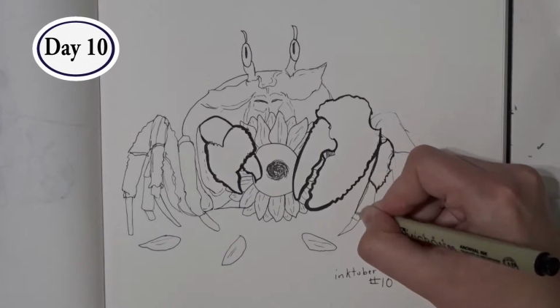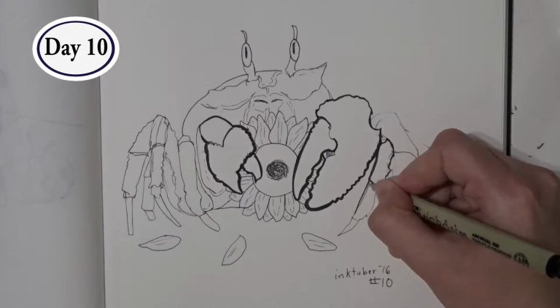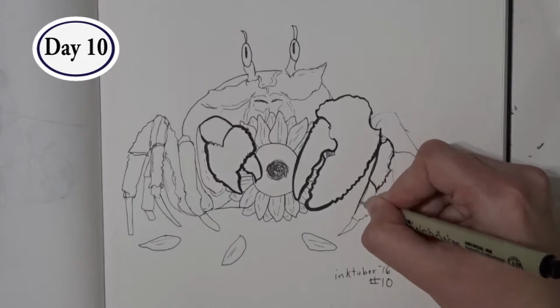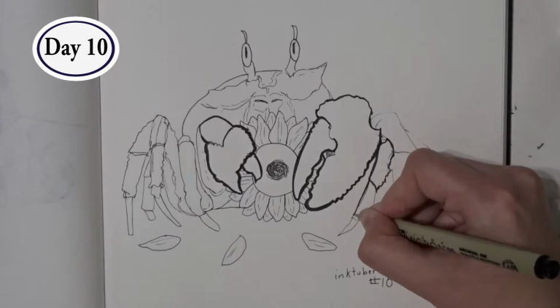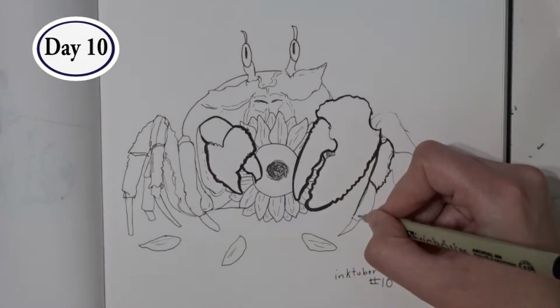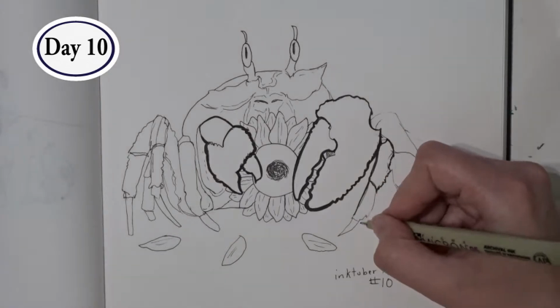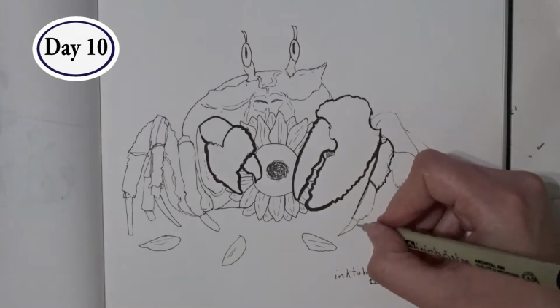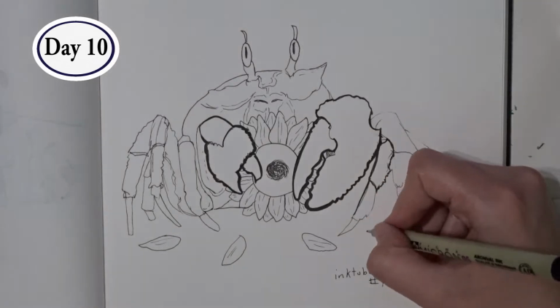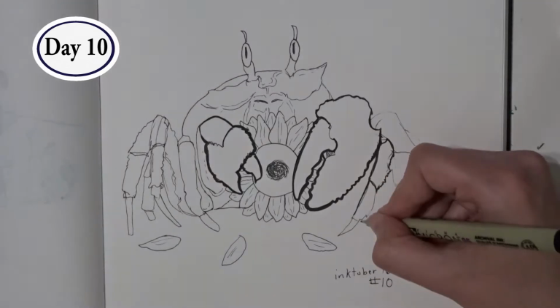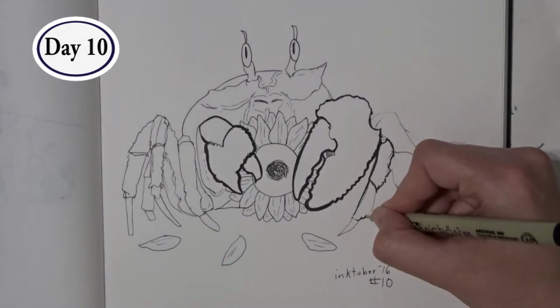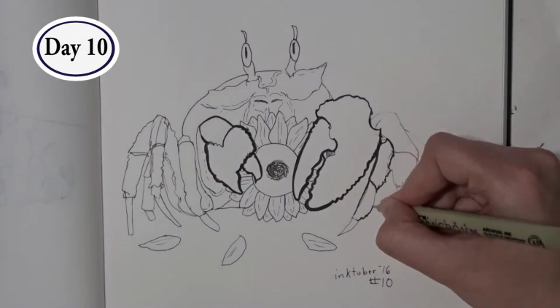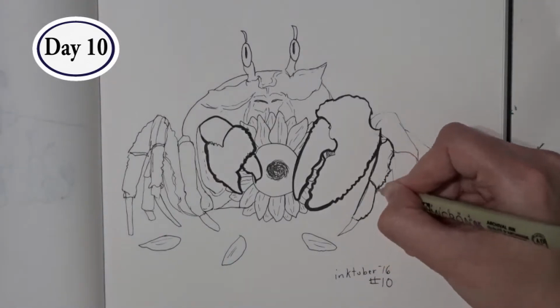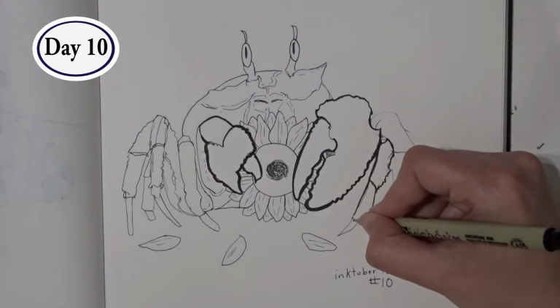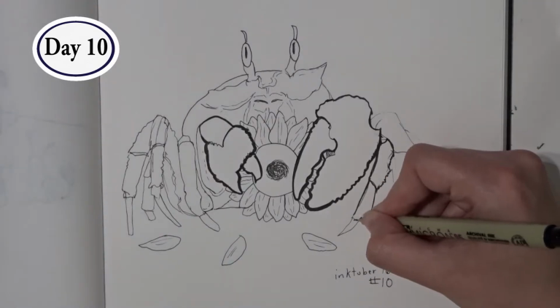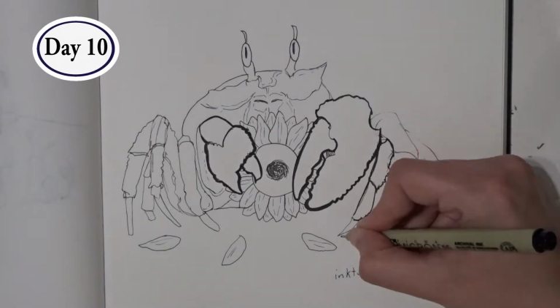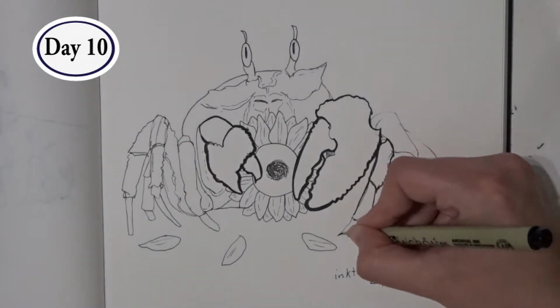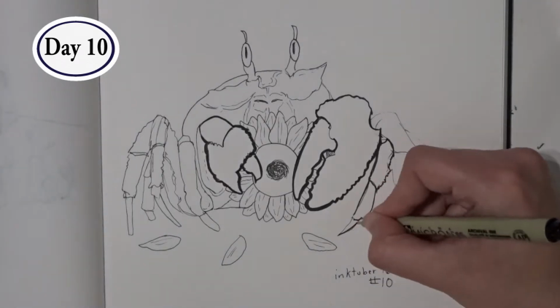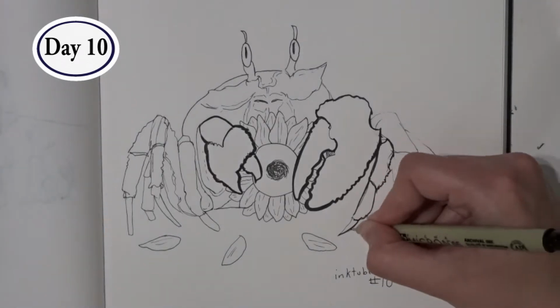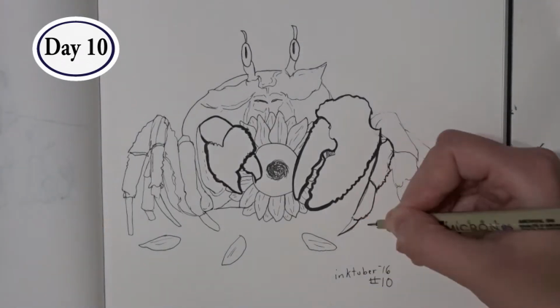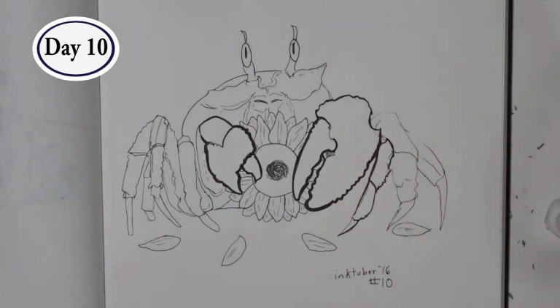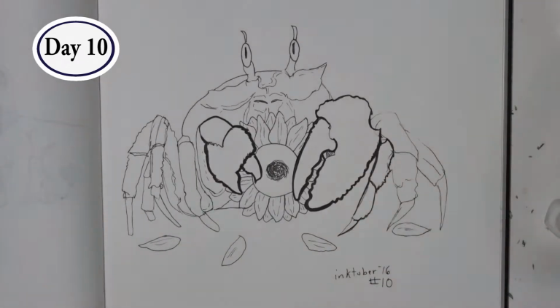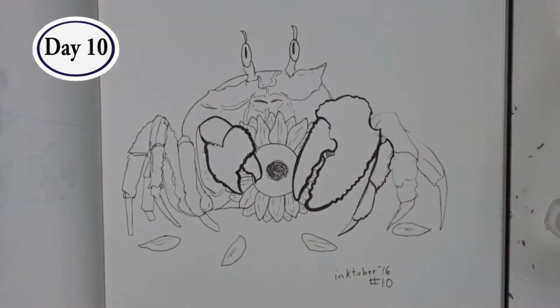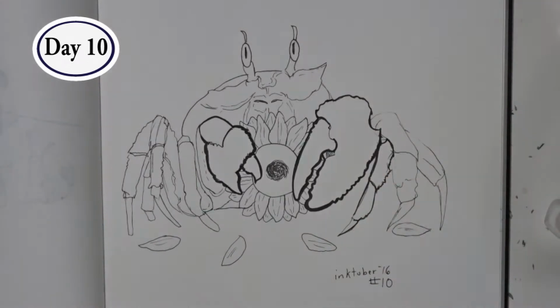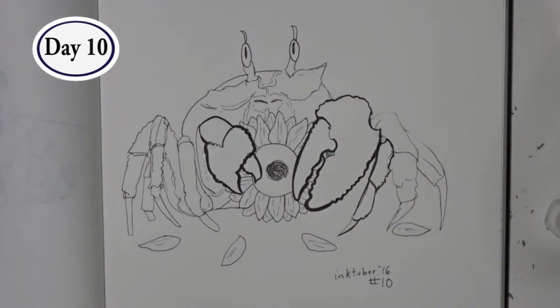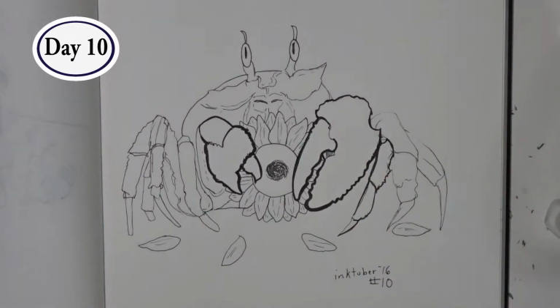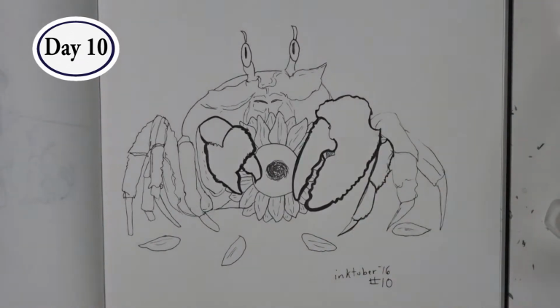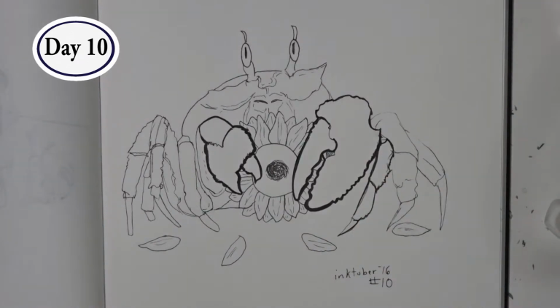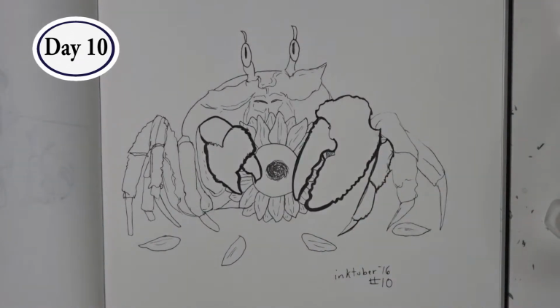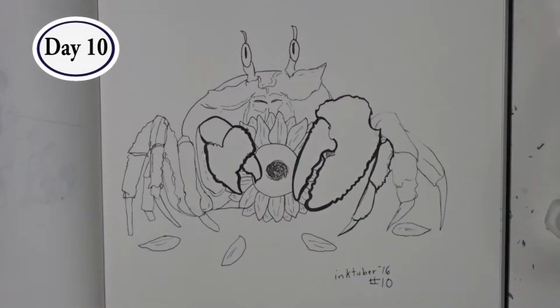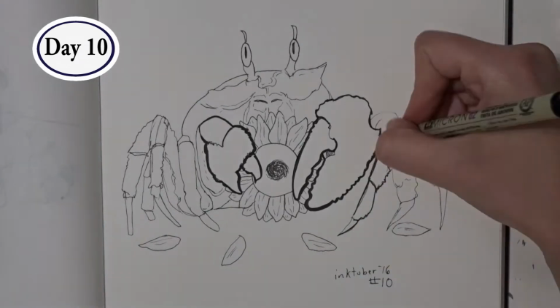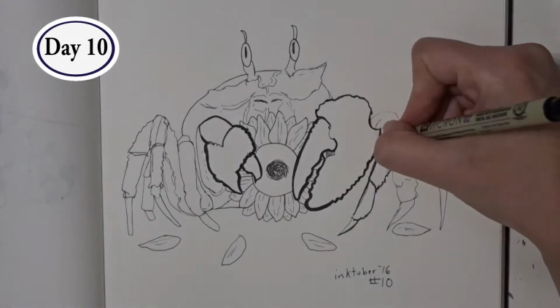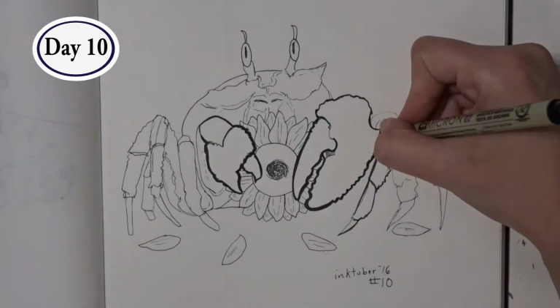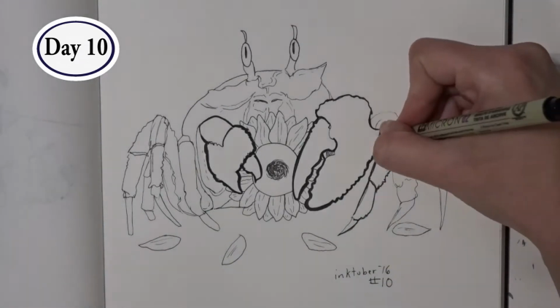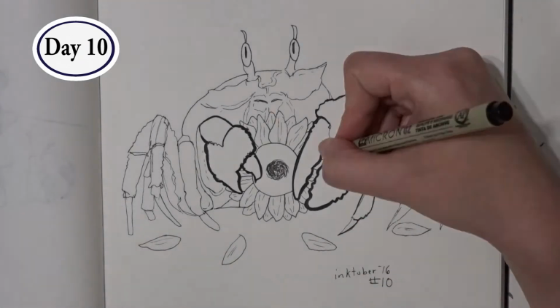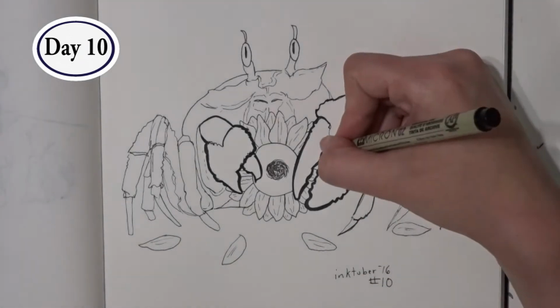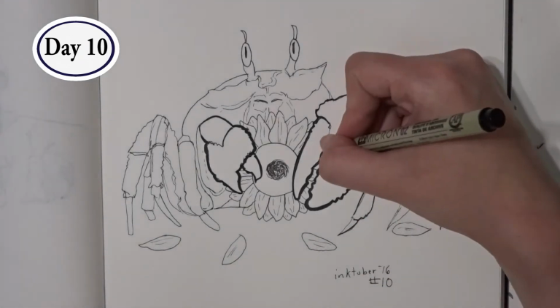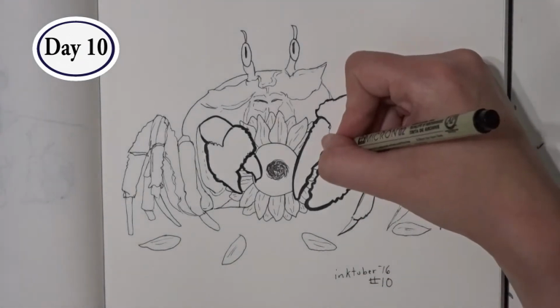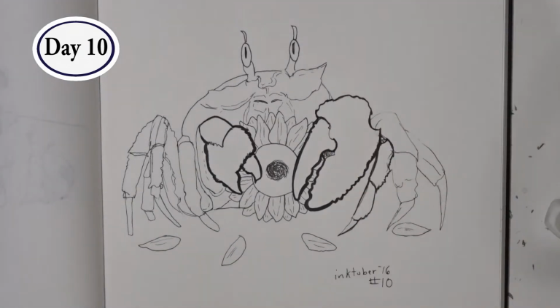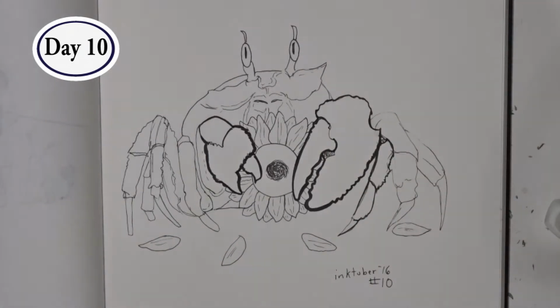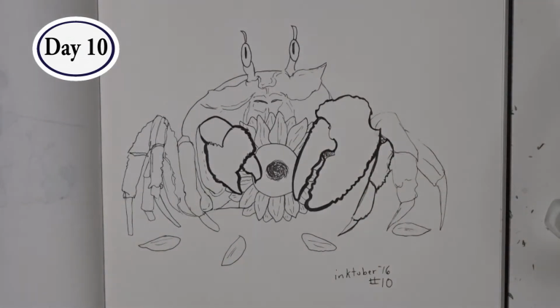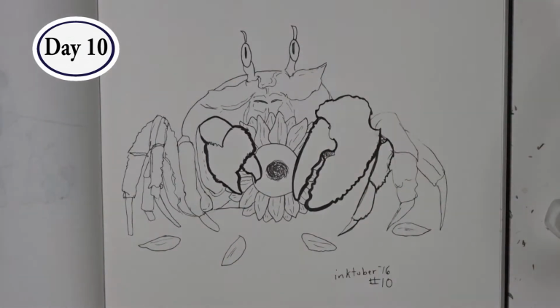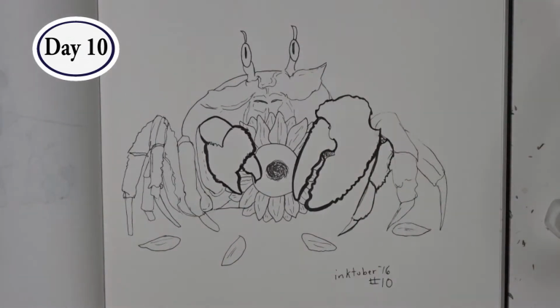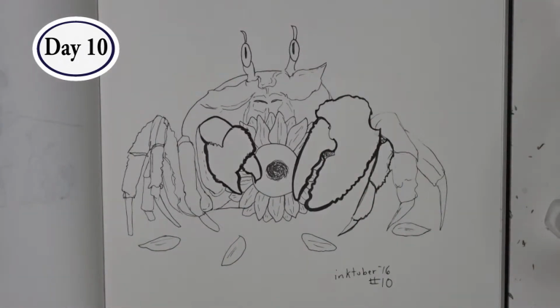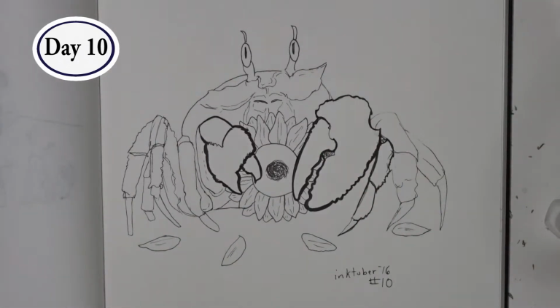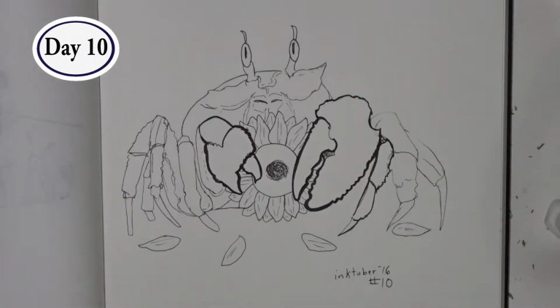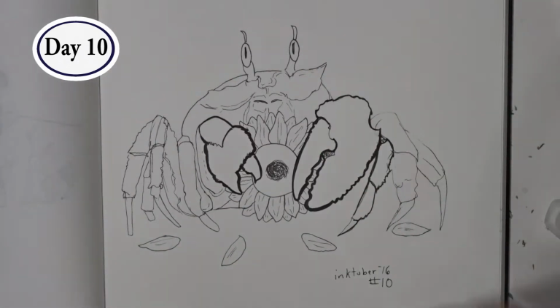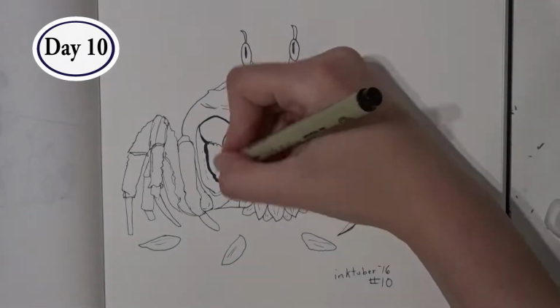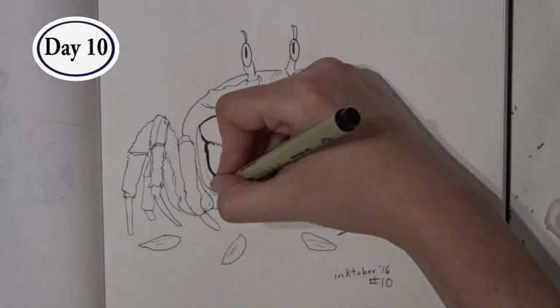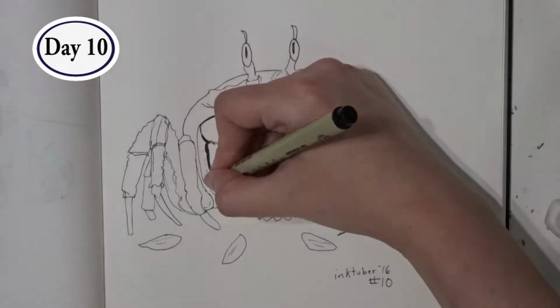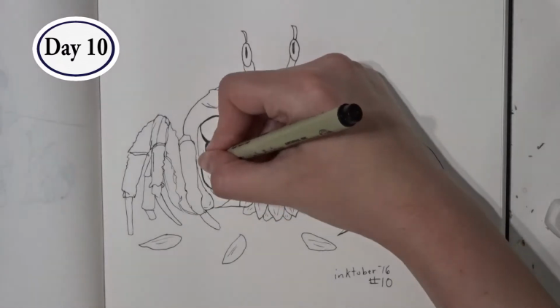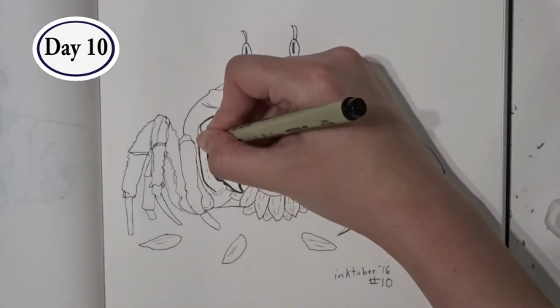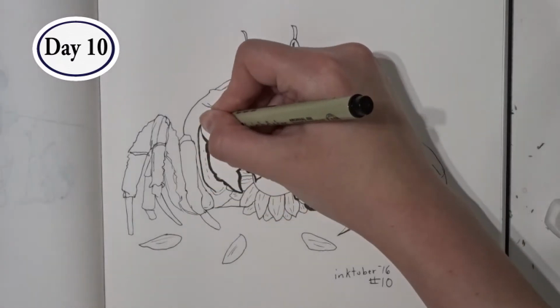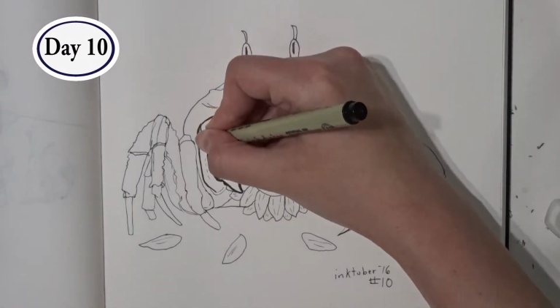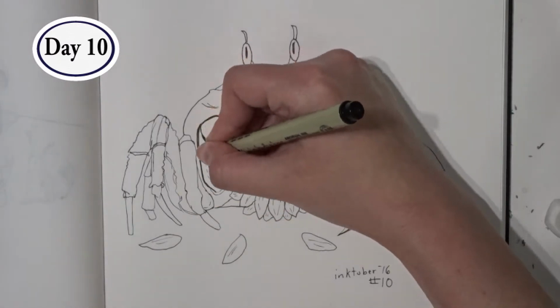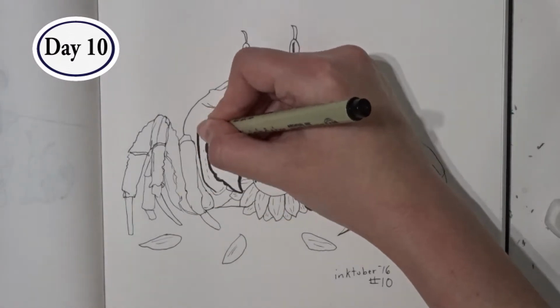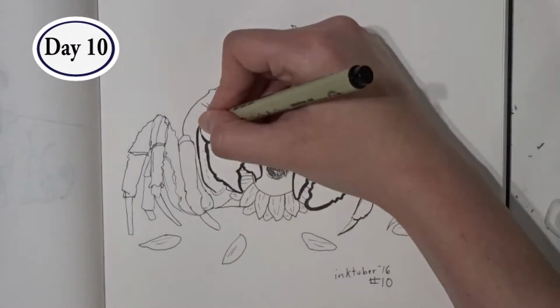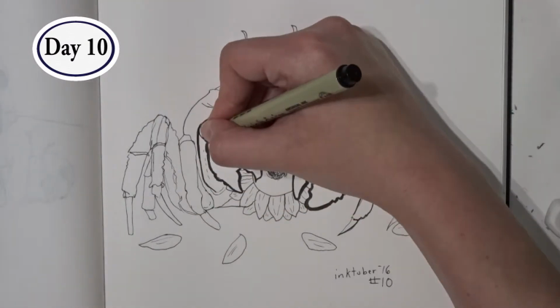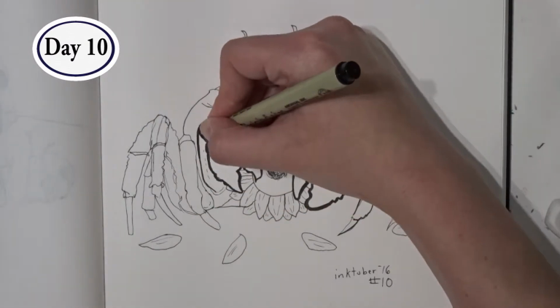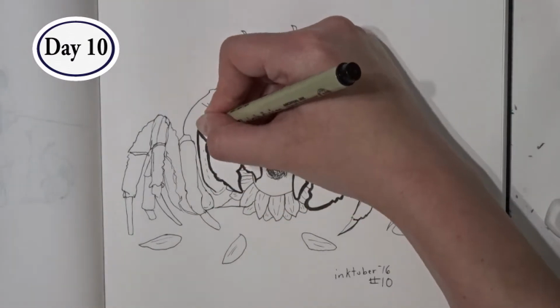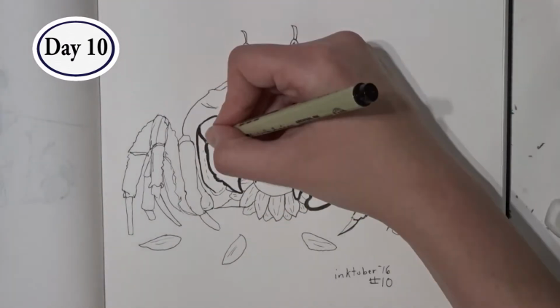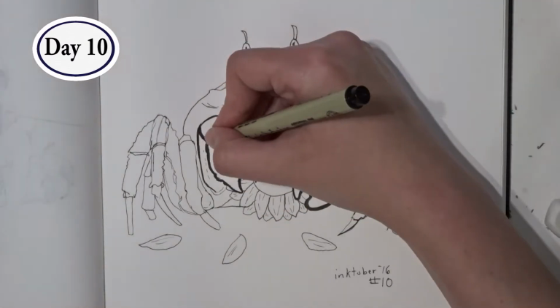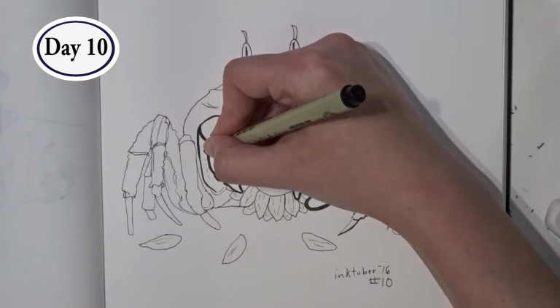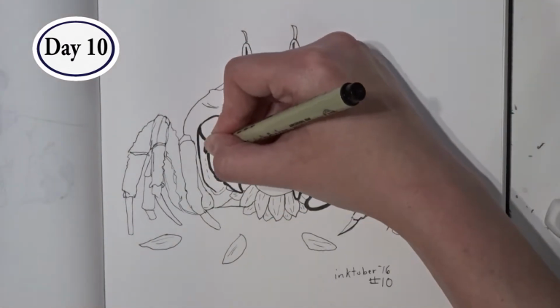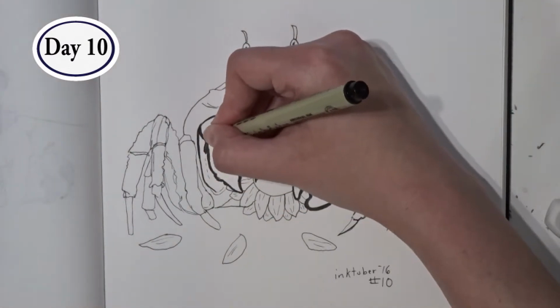I found thickening the lines around the legs helped fix some of the sketchiness that was present in my initial lines.